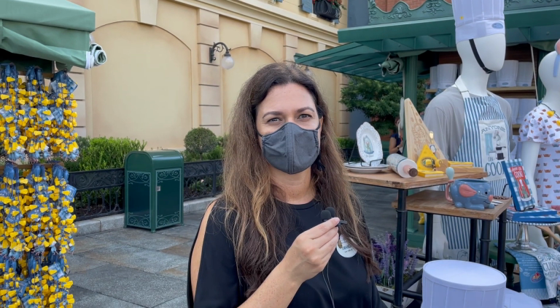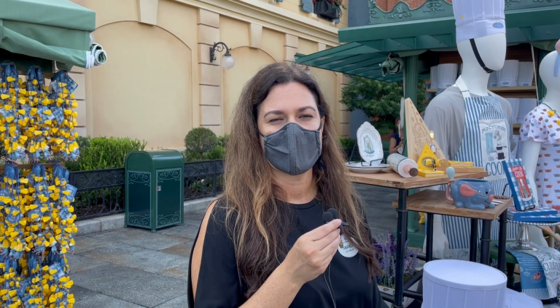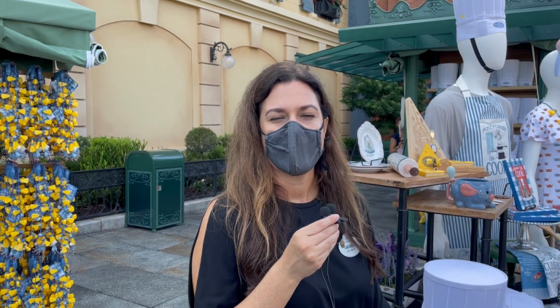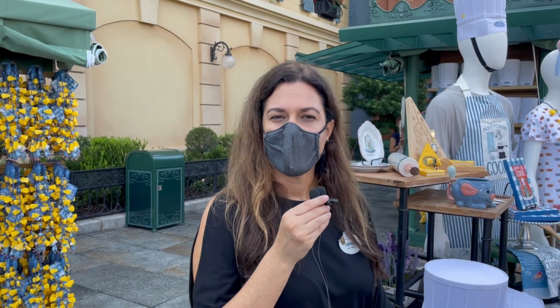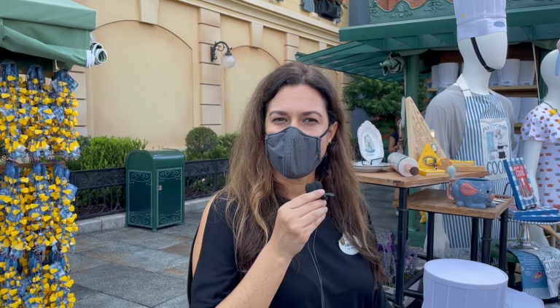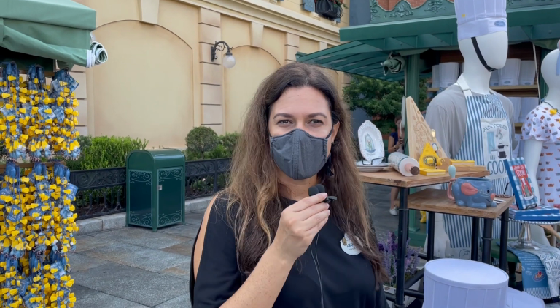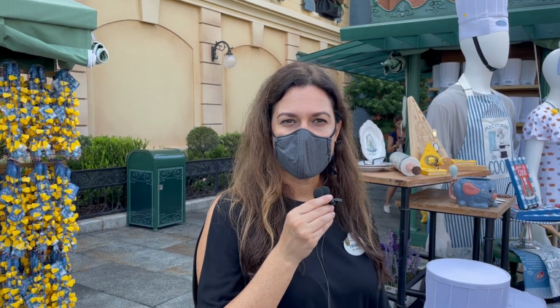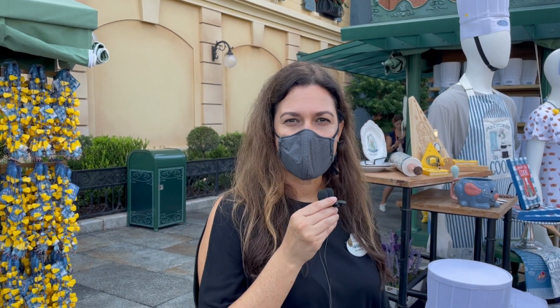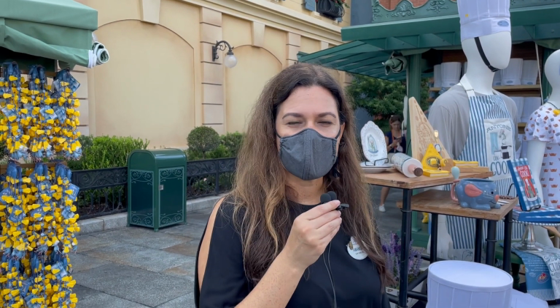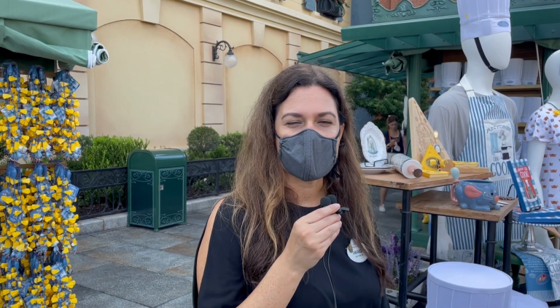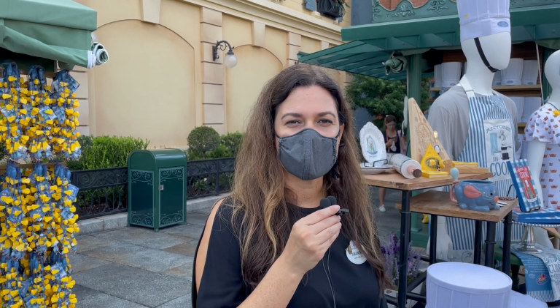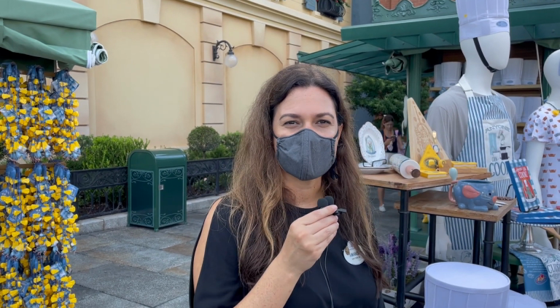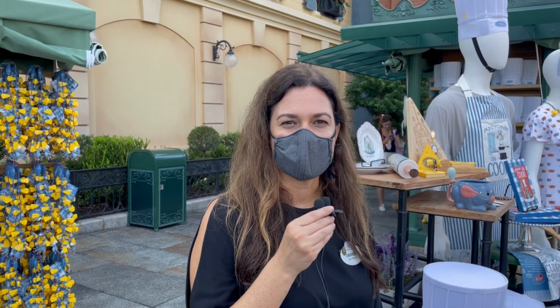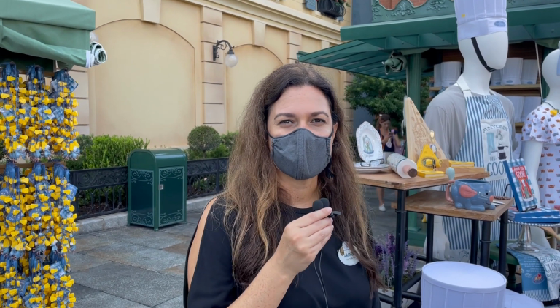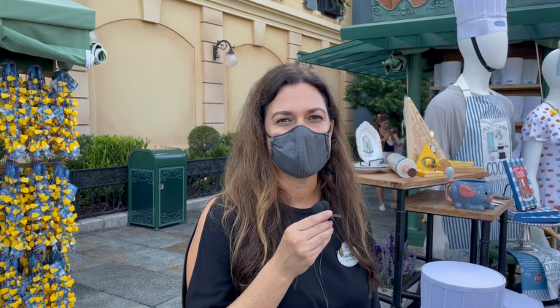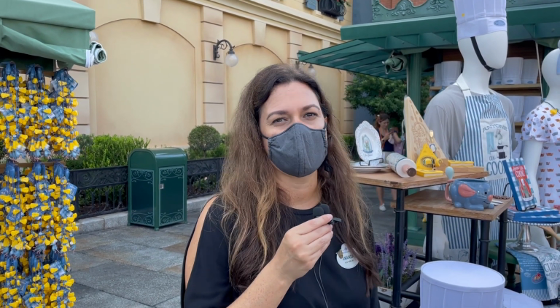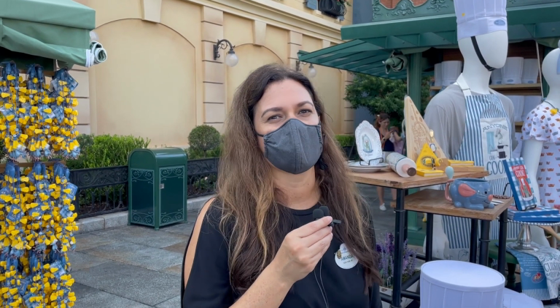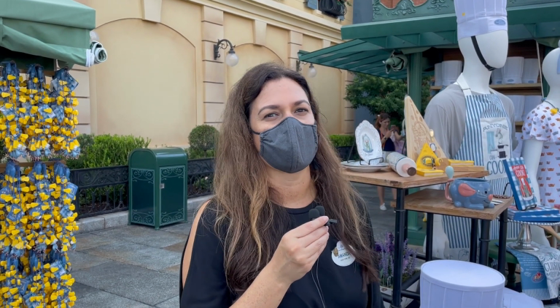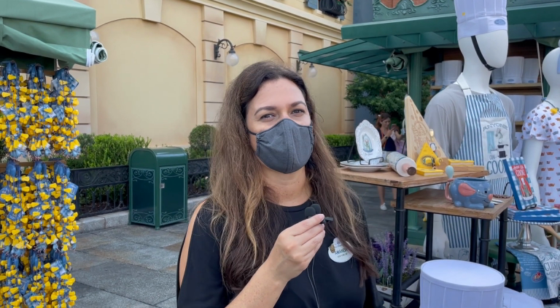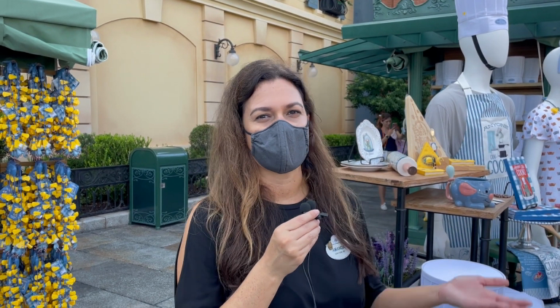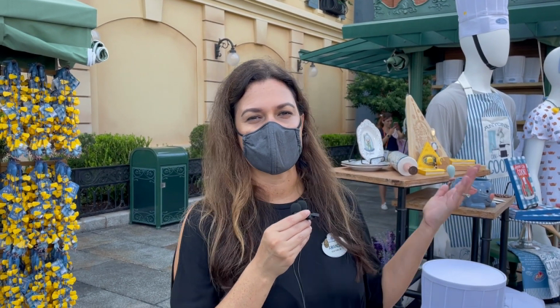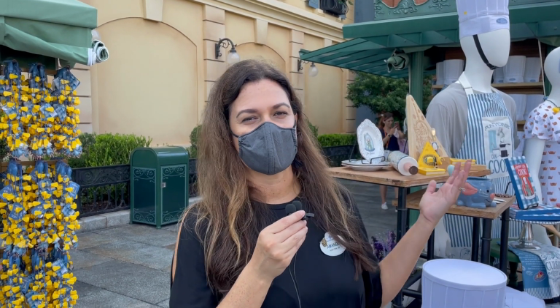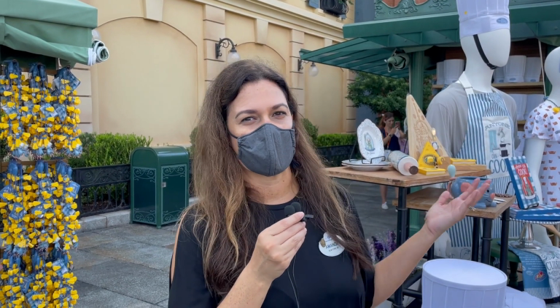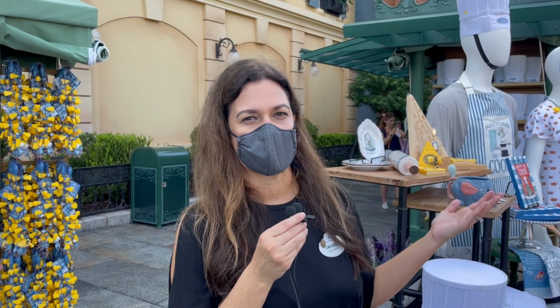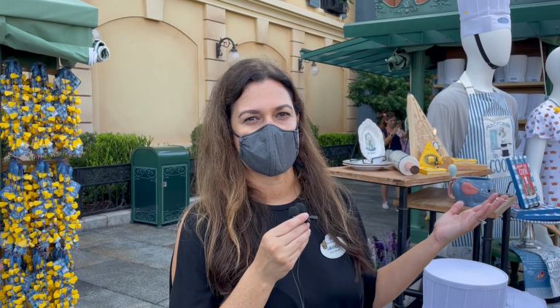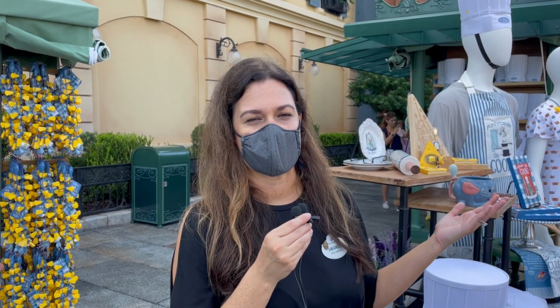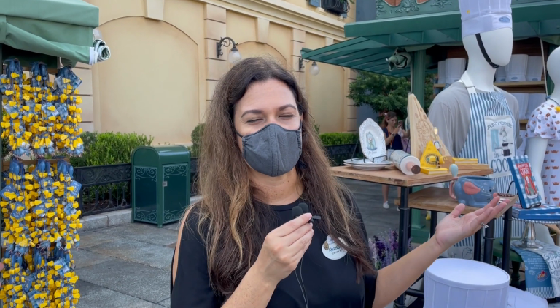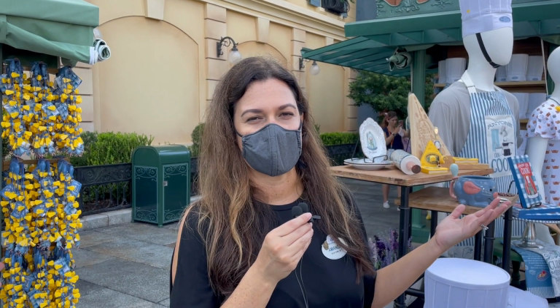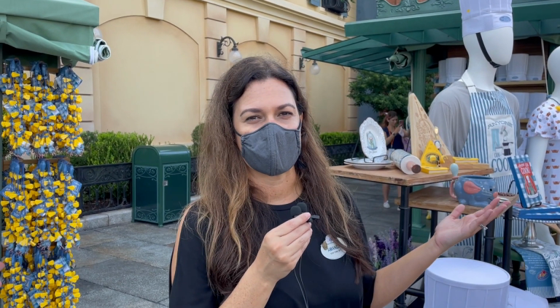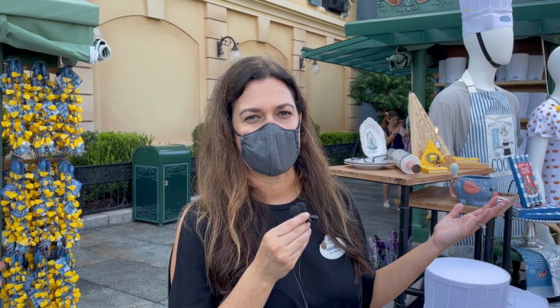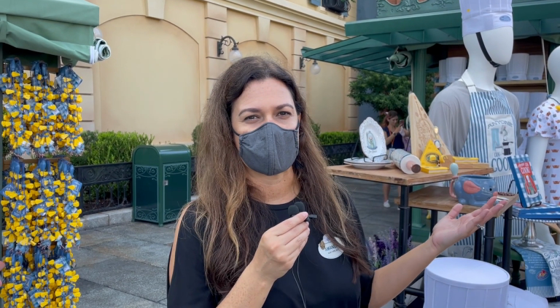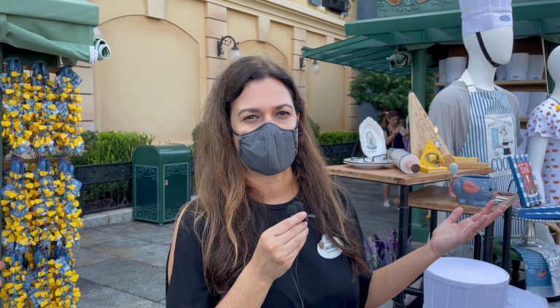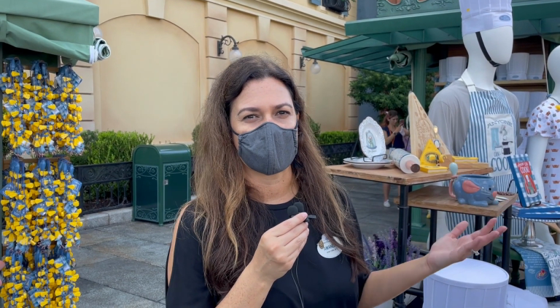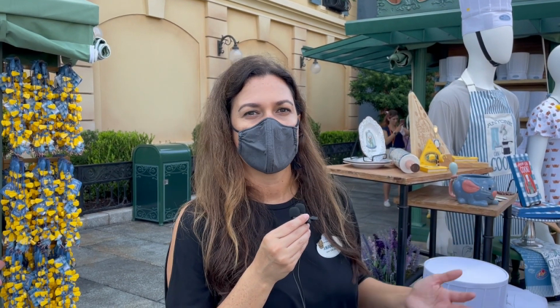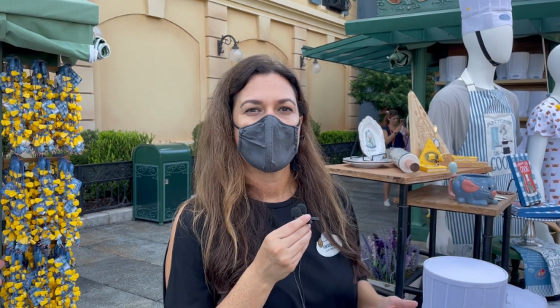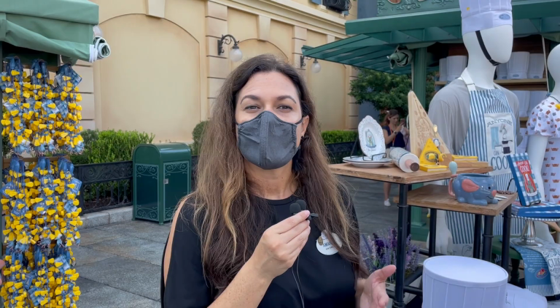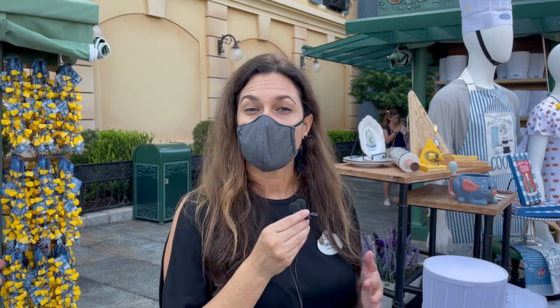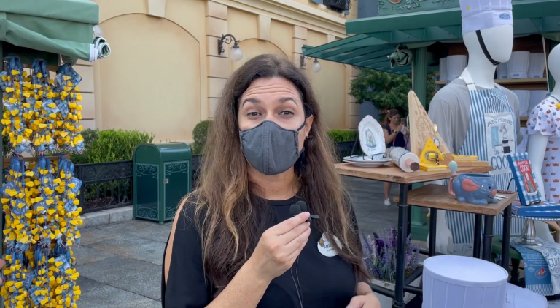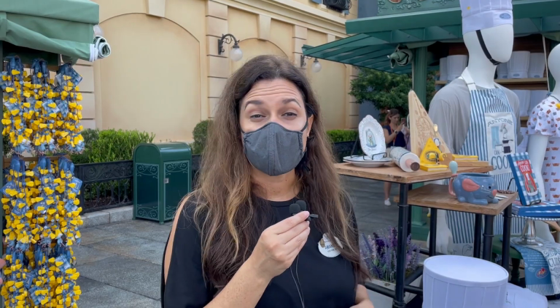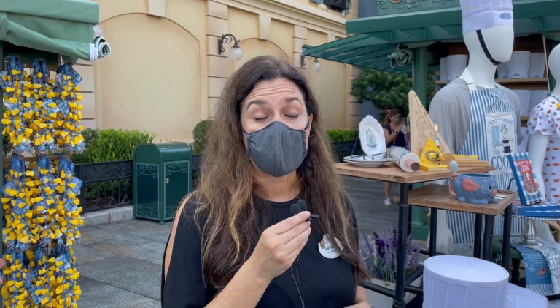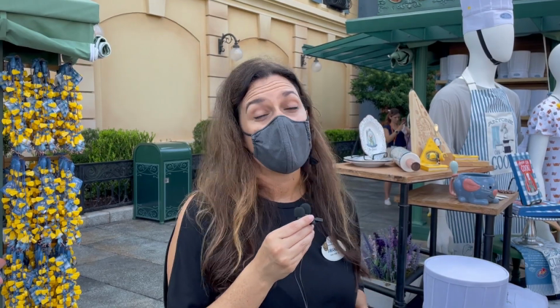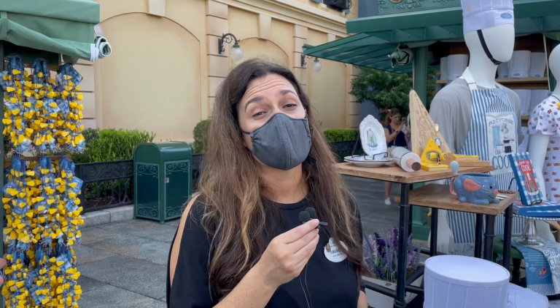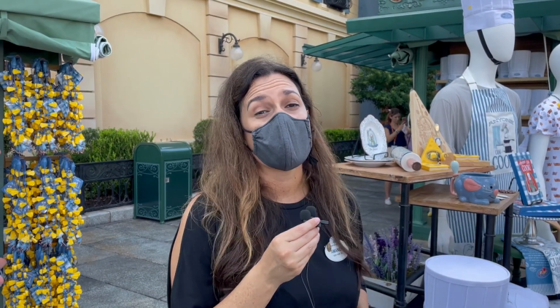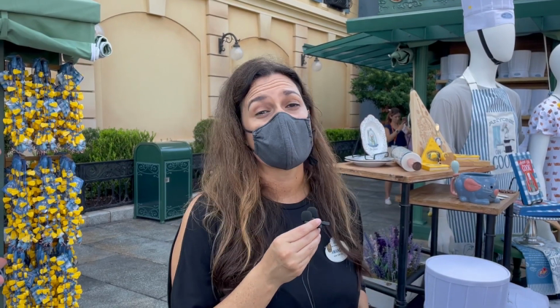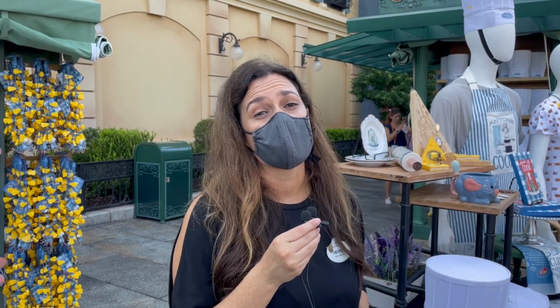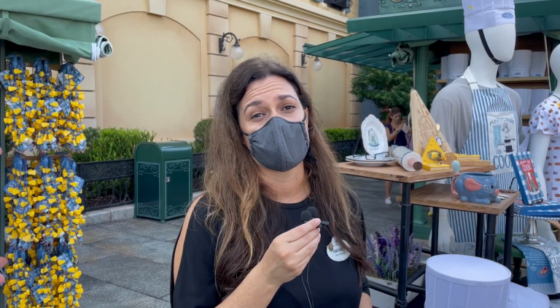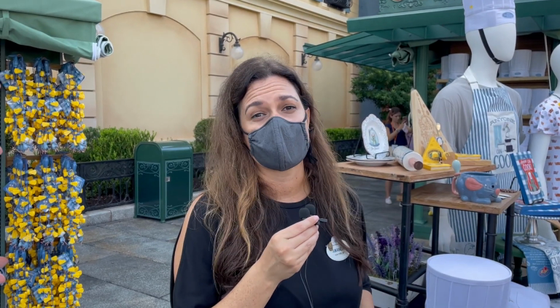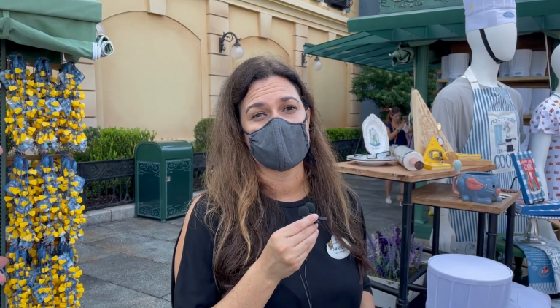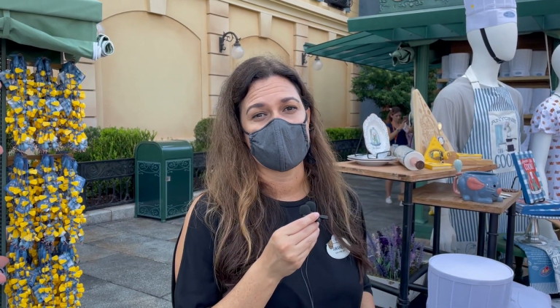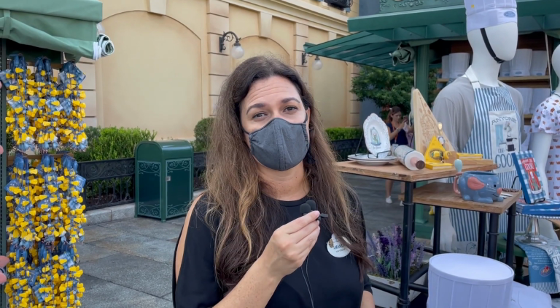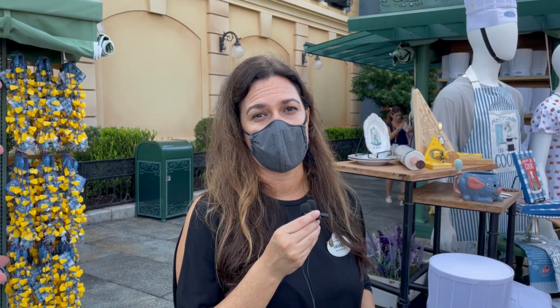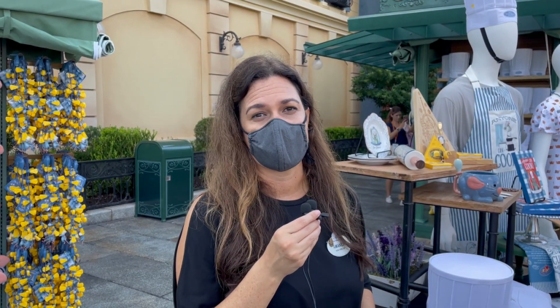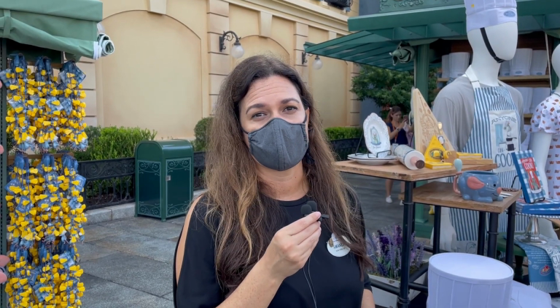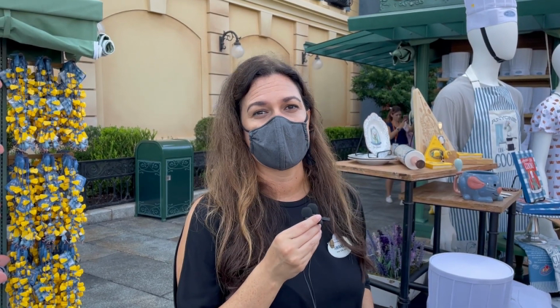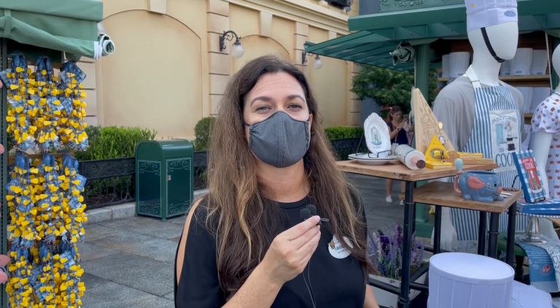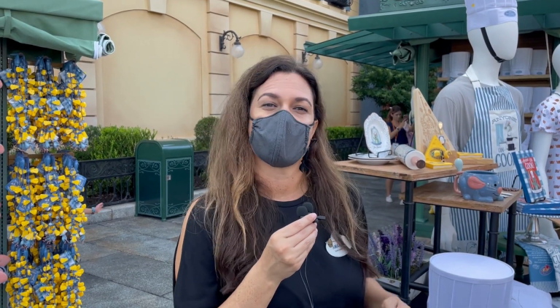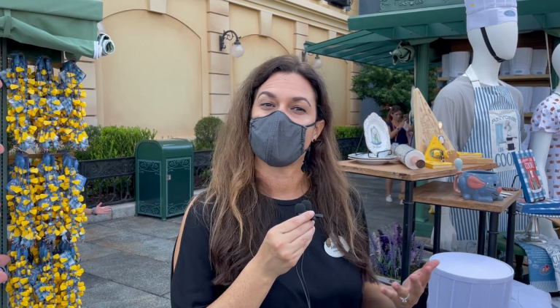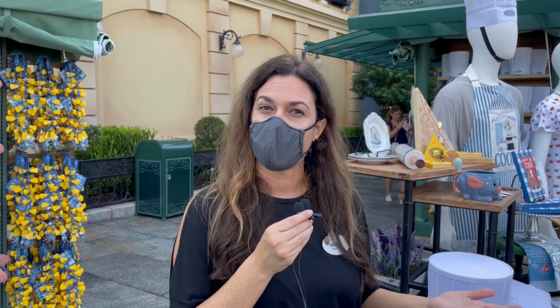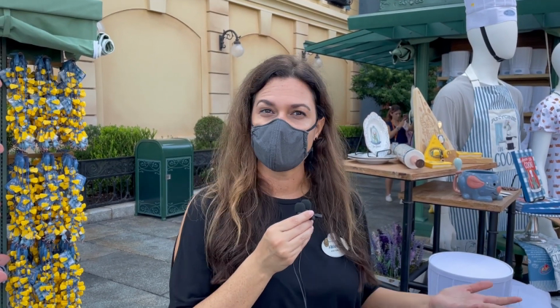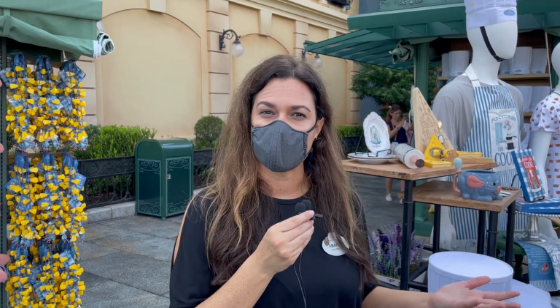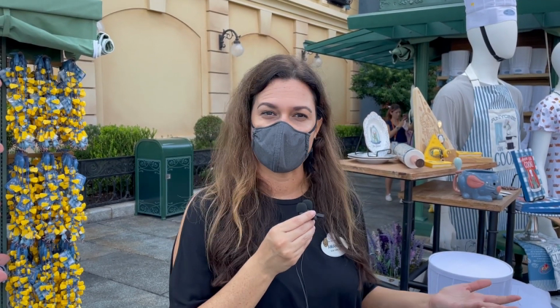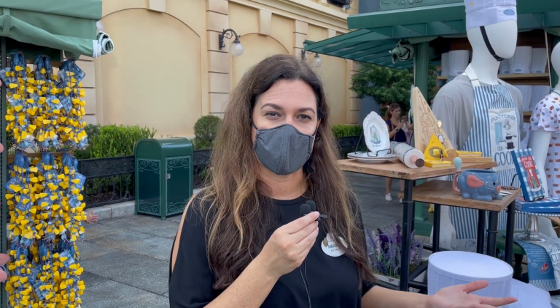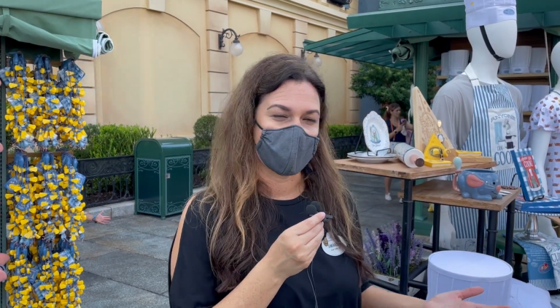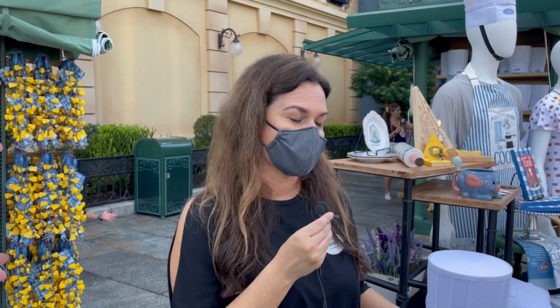Hi, I'm Amanda Luna here at Remy's Ratatouille Adventure, talking all about the merchandise offerings that we have for you guys.